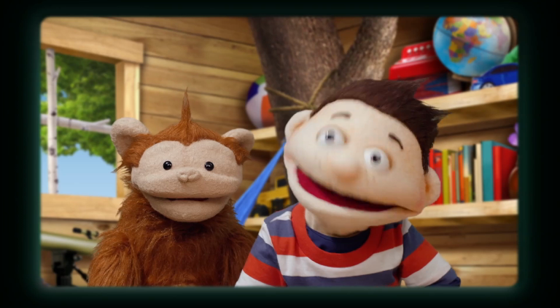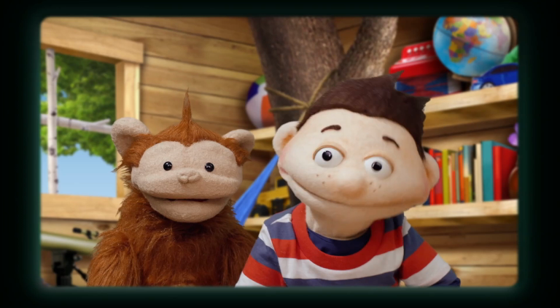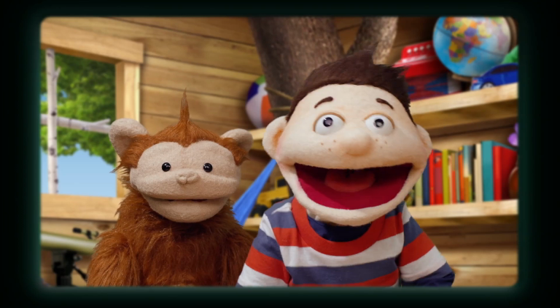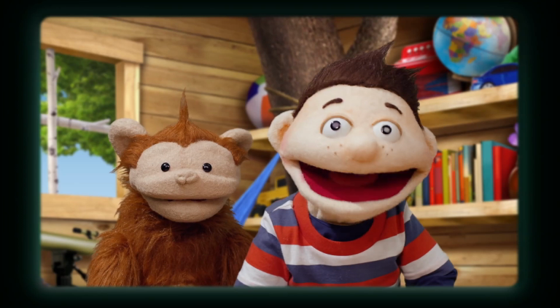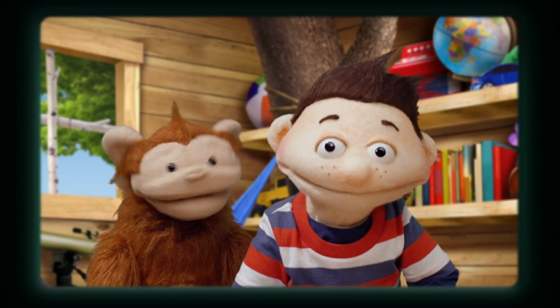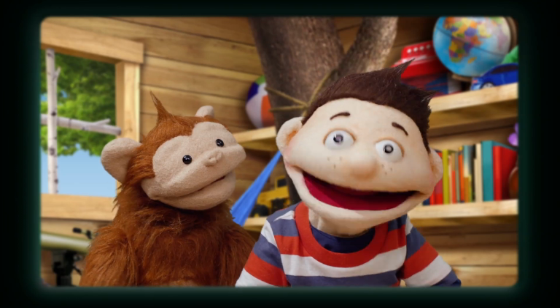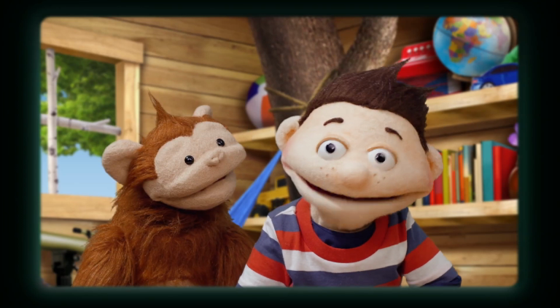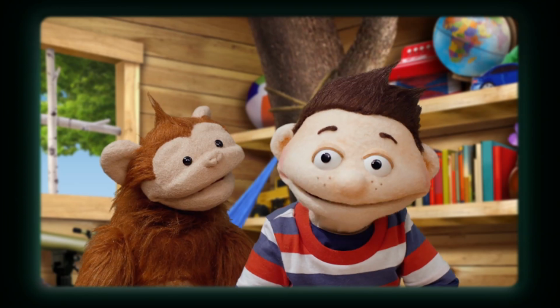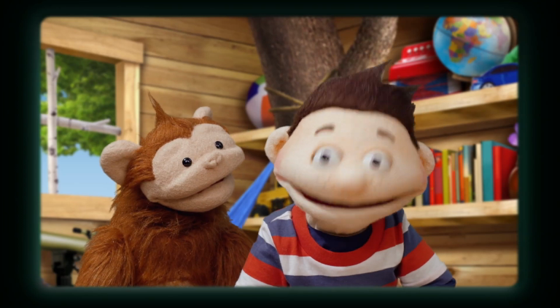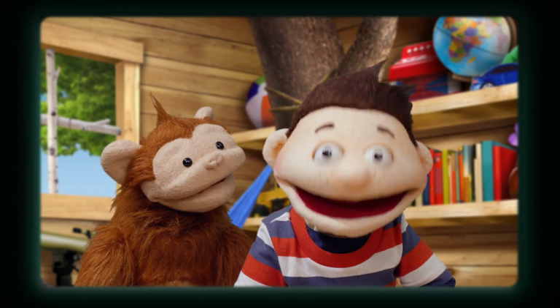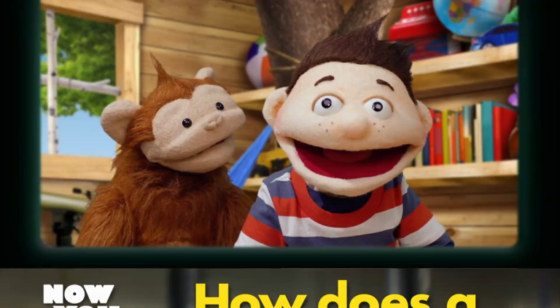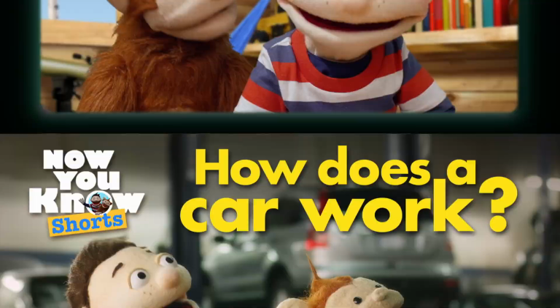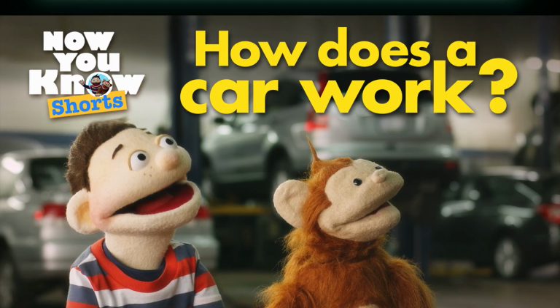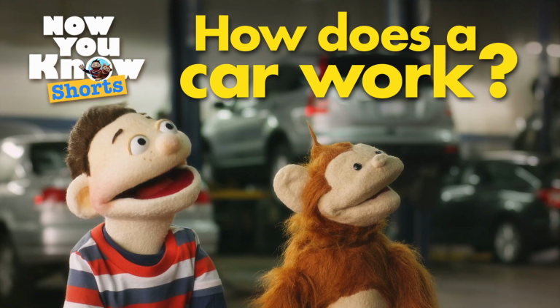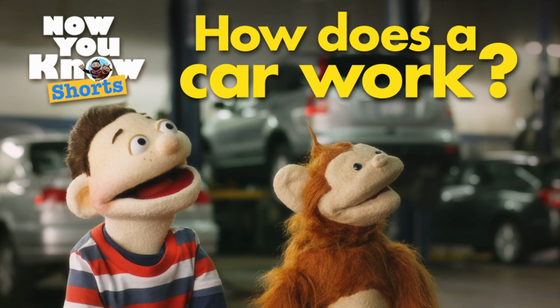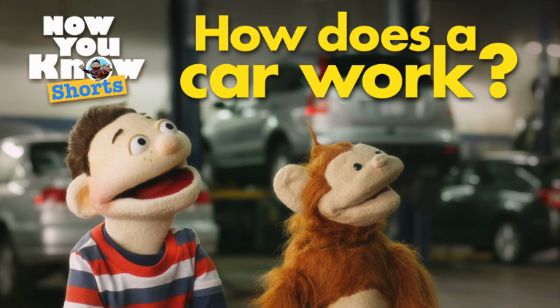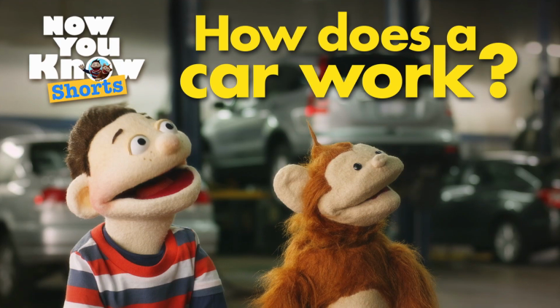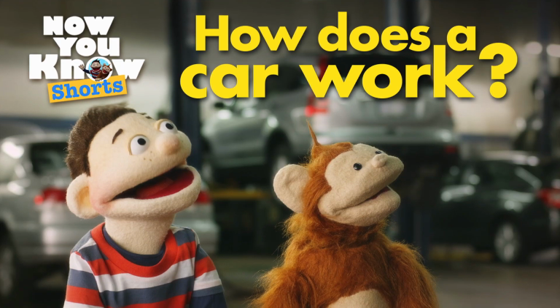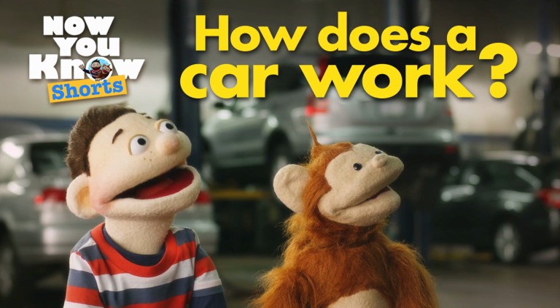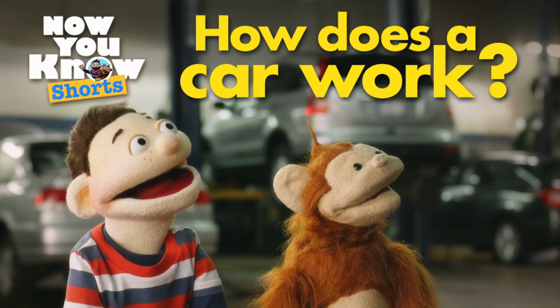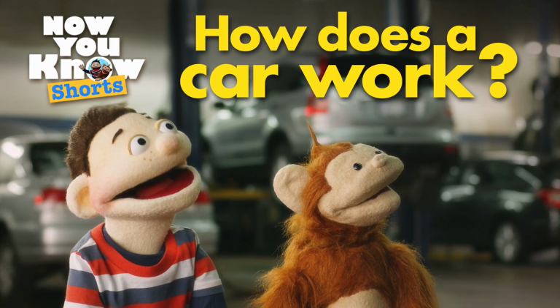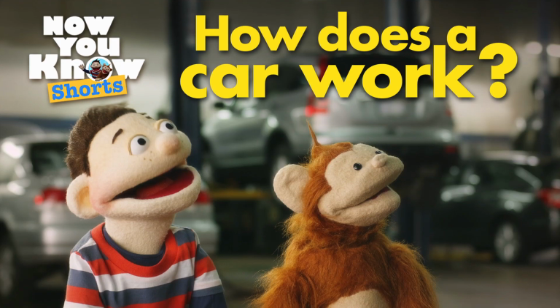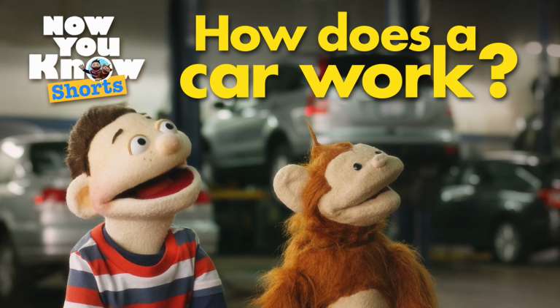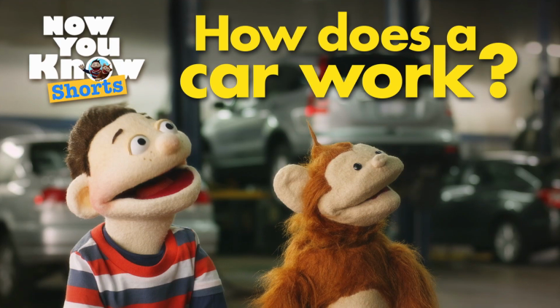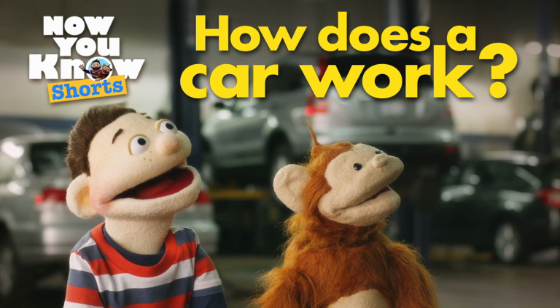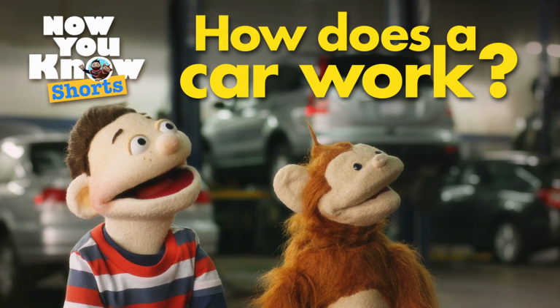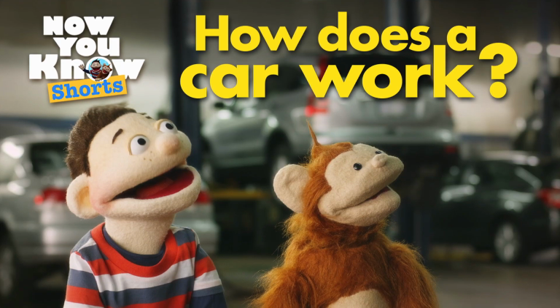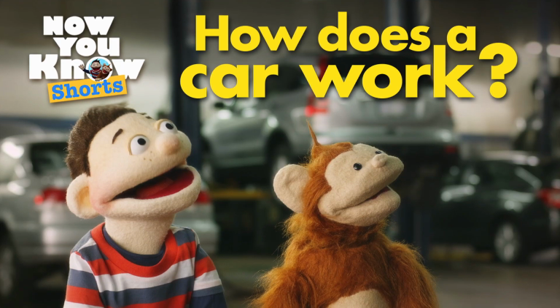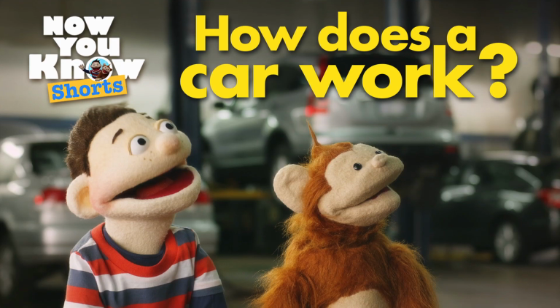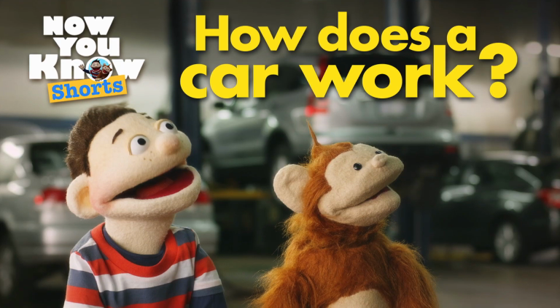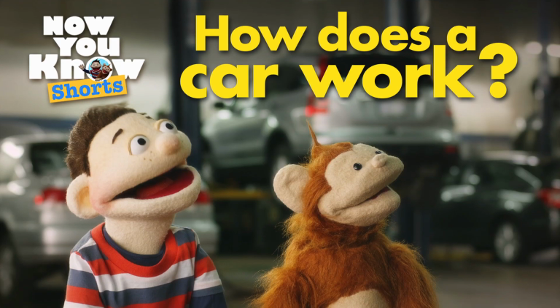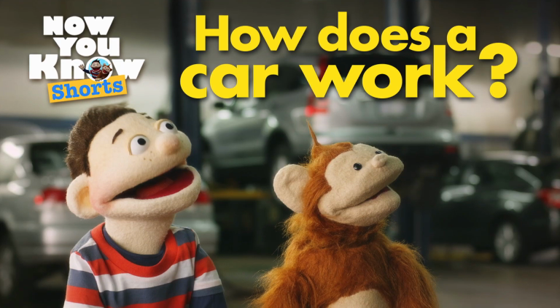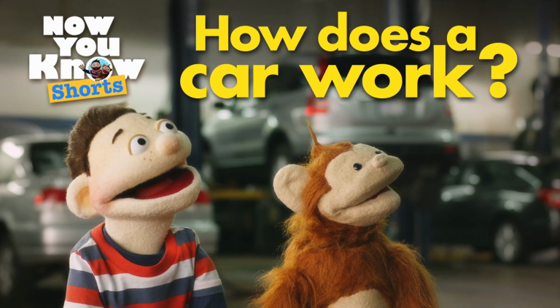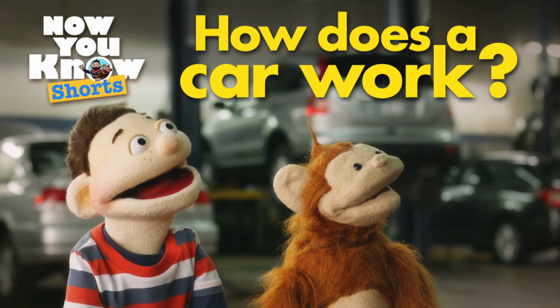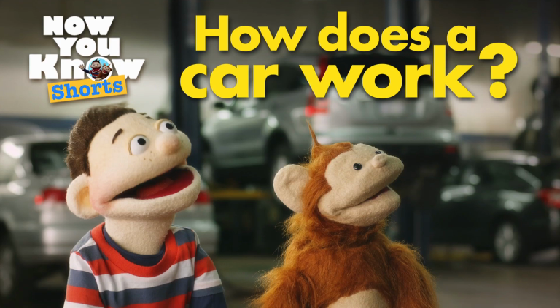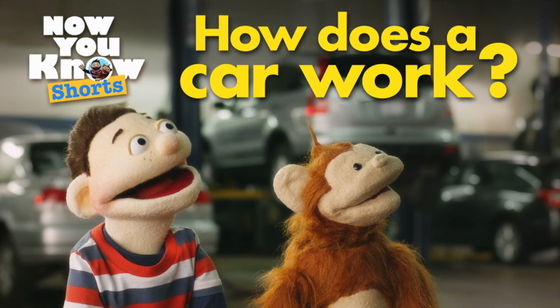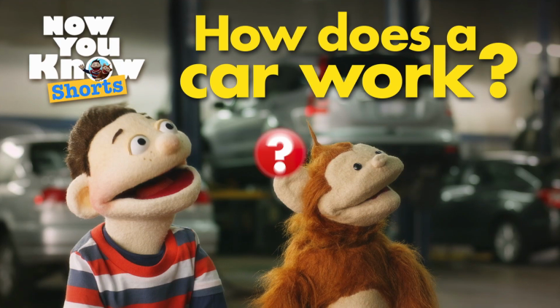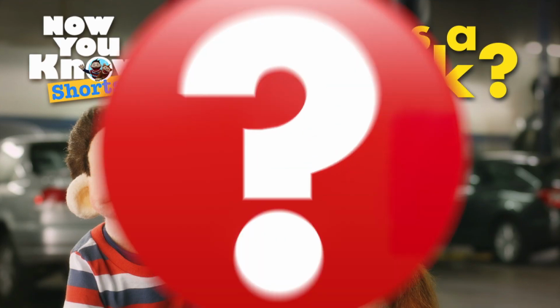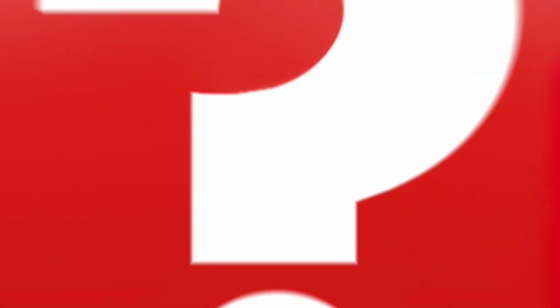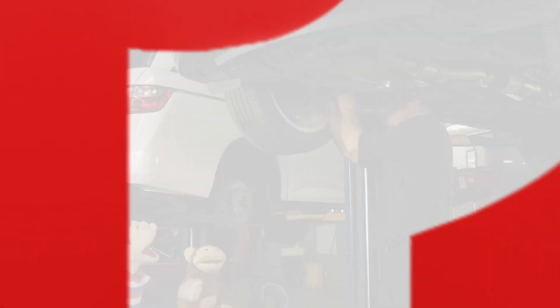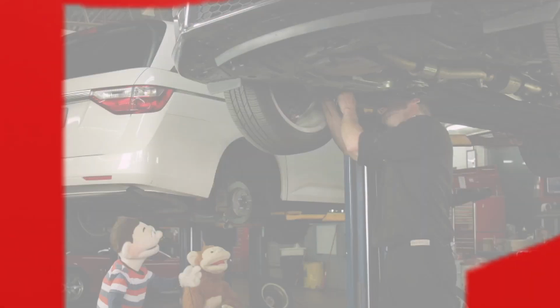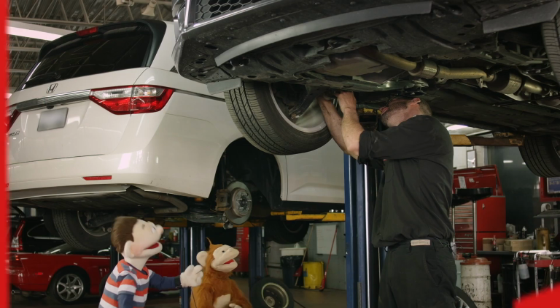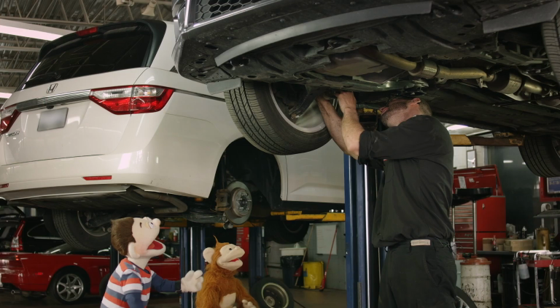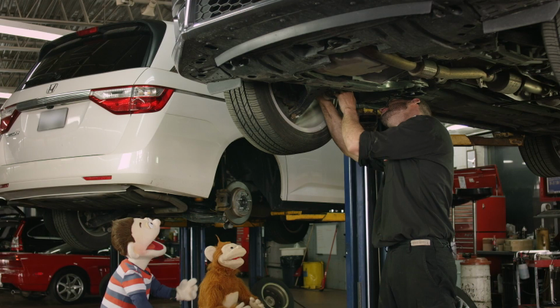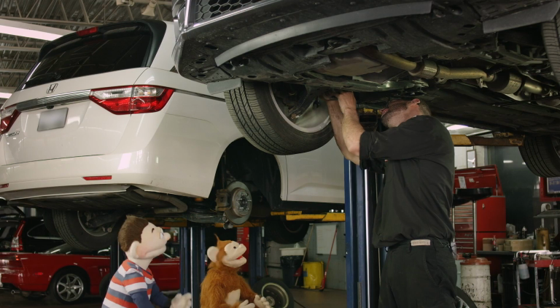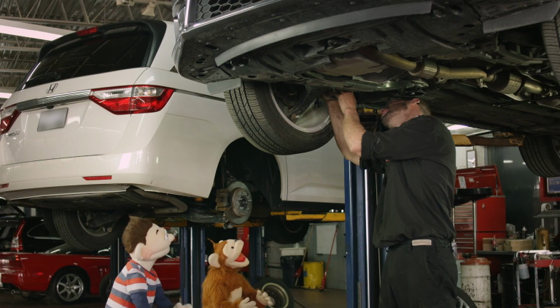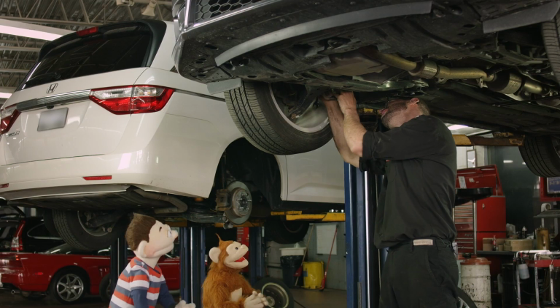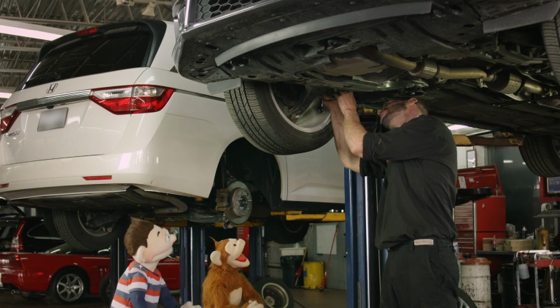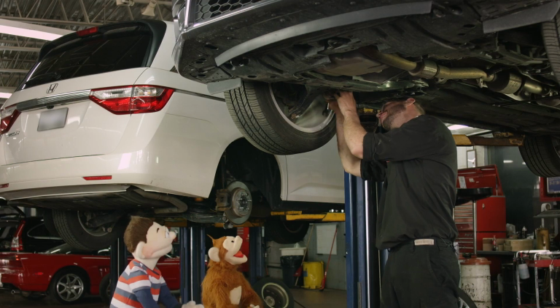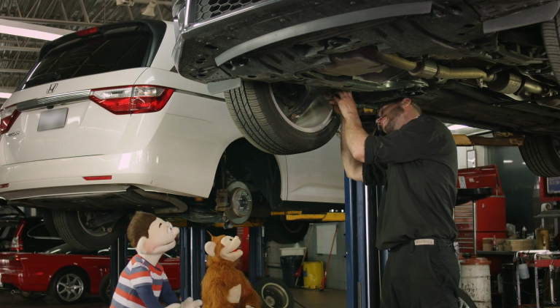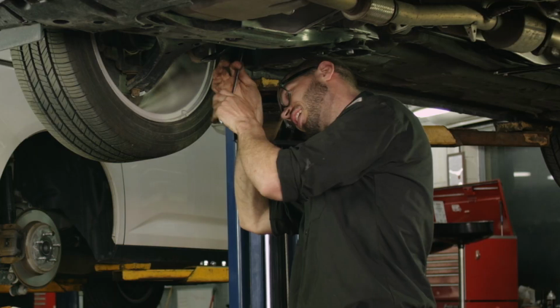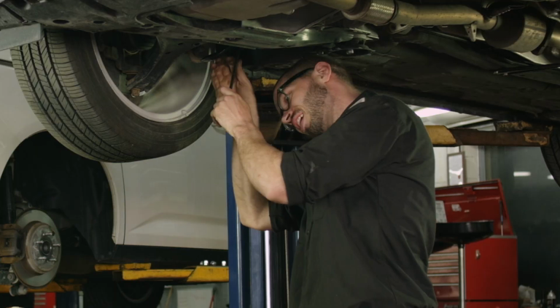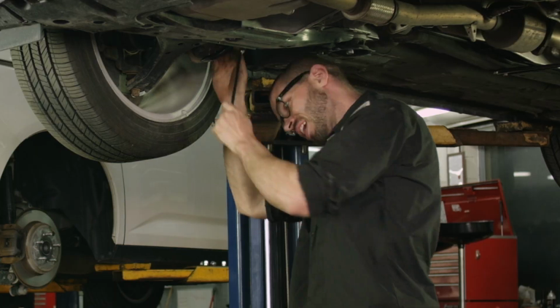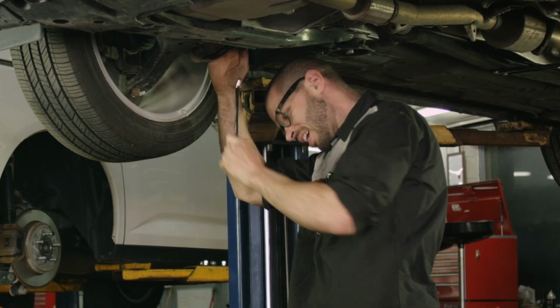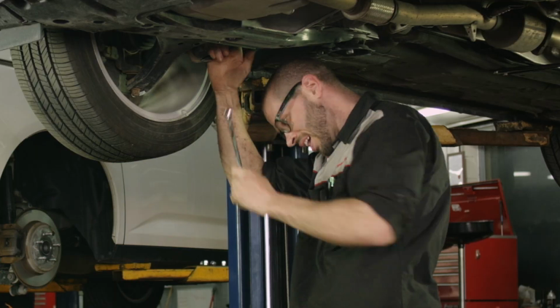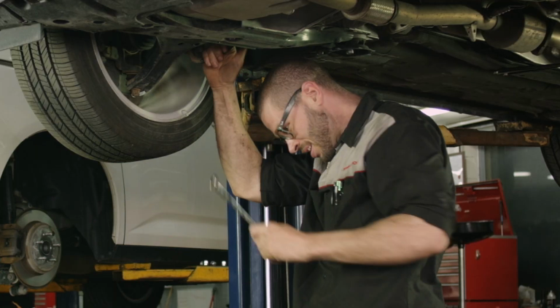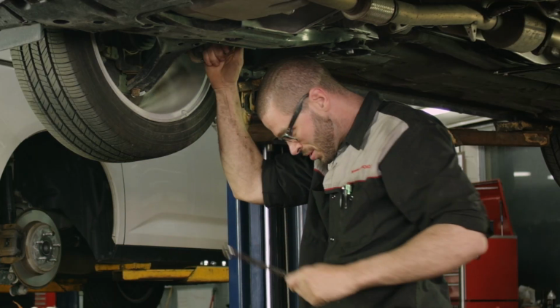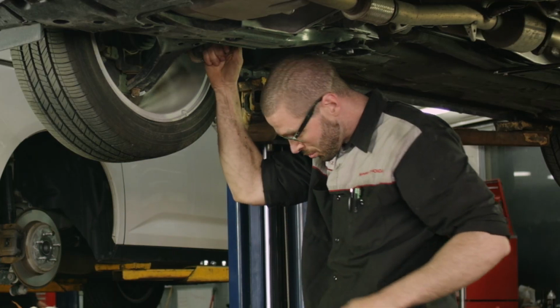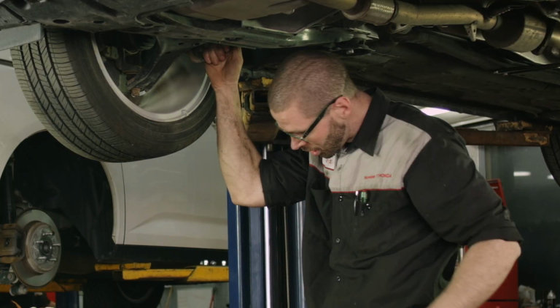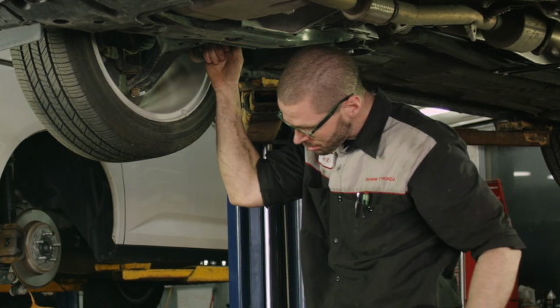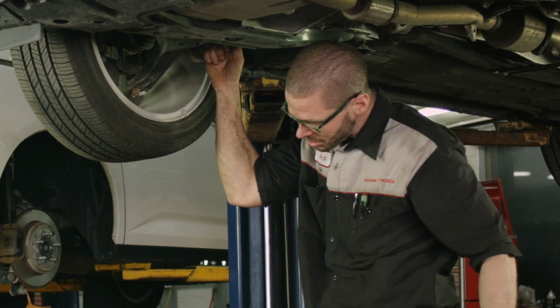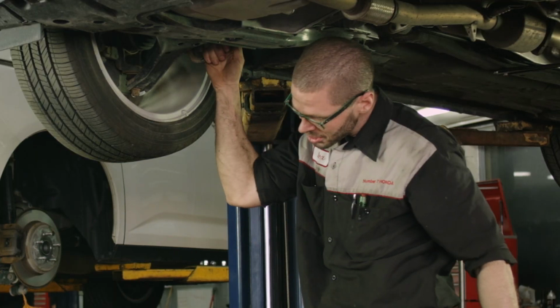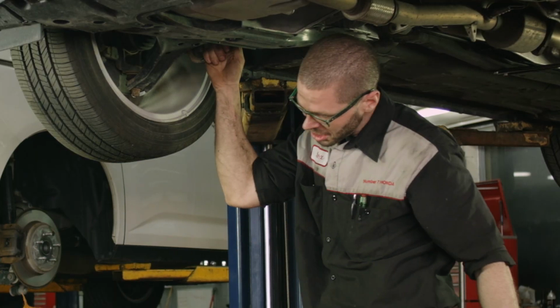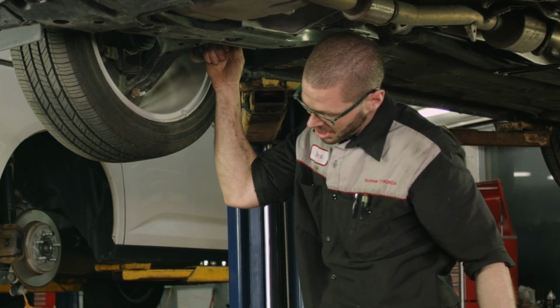Today's question is, how does a car work? Vroom, vroom! Hi Alex. Hey guys, welcome to the shop.